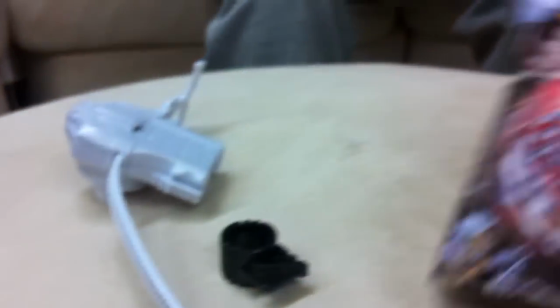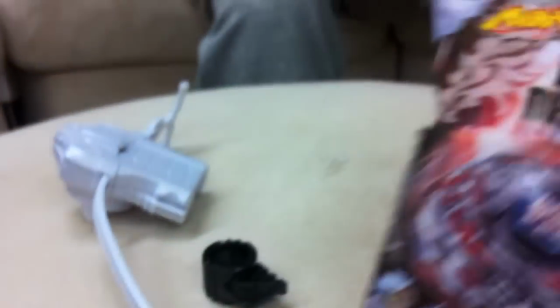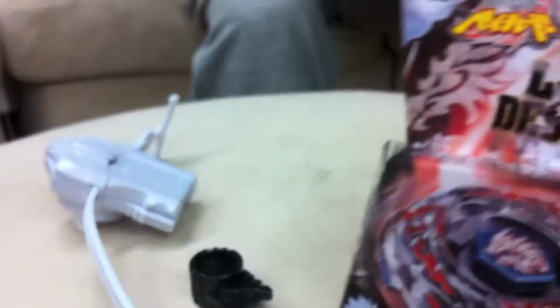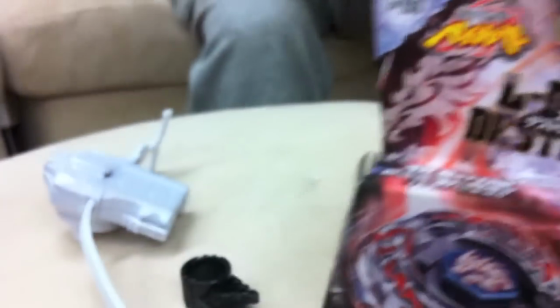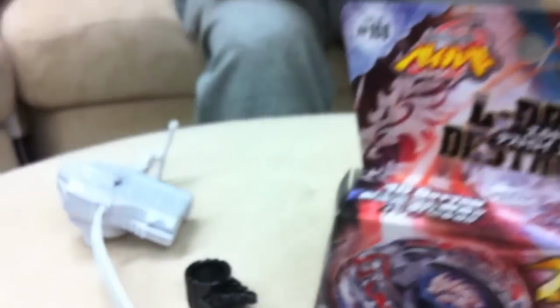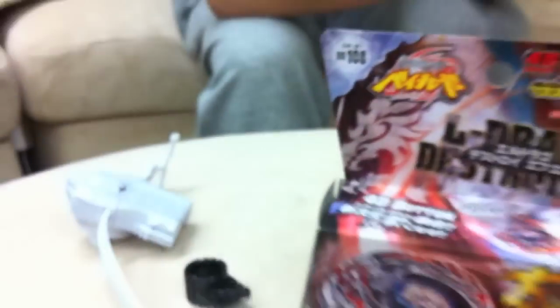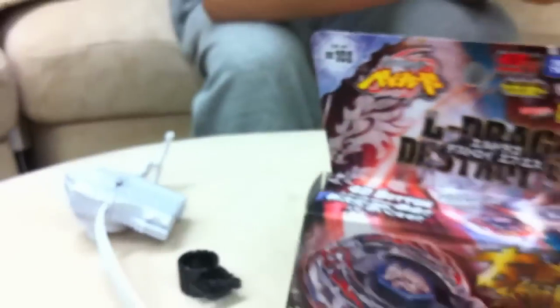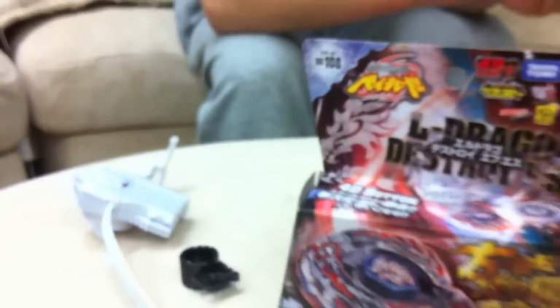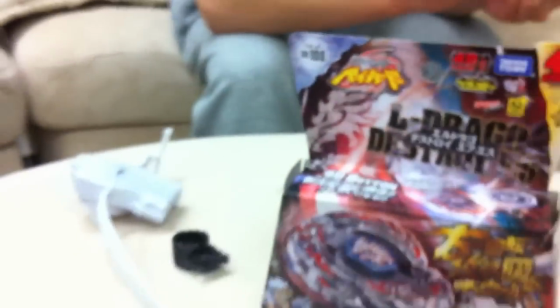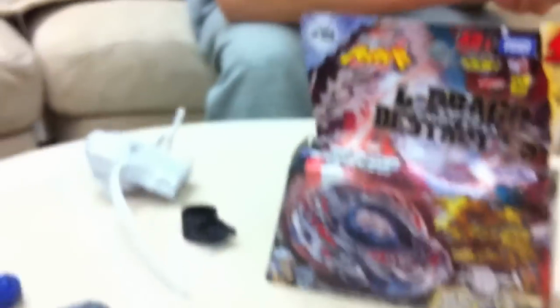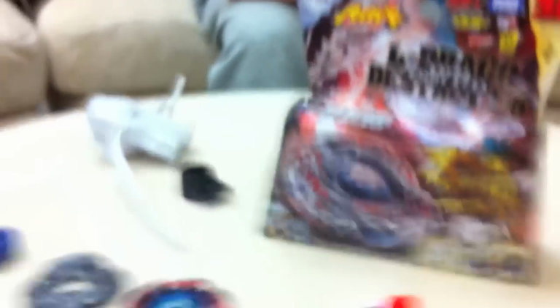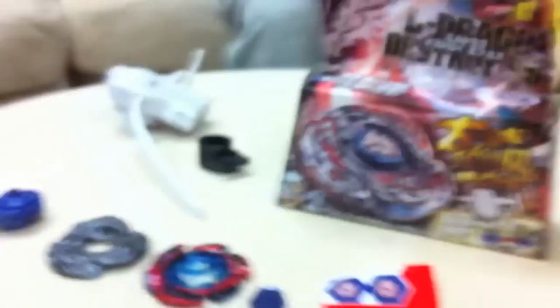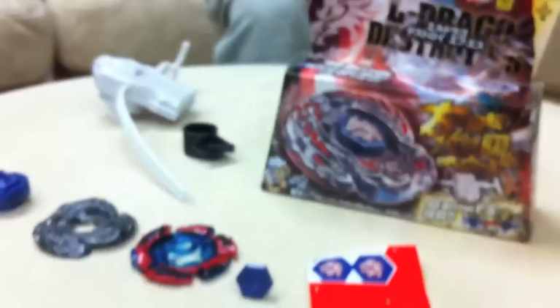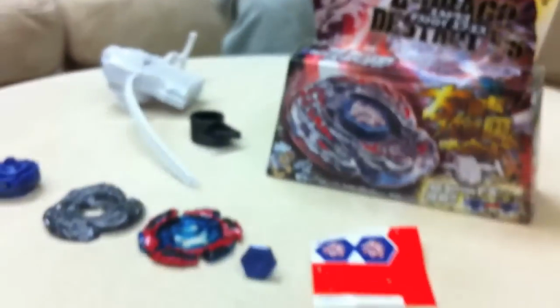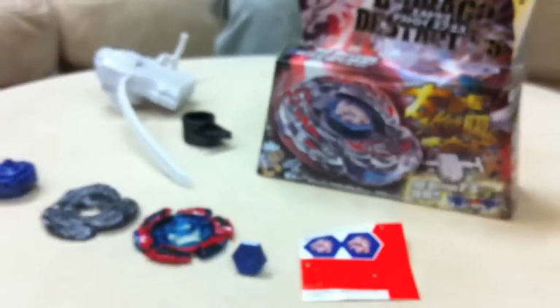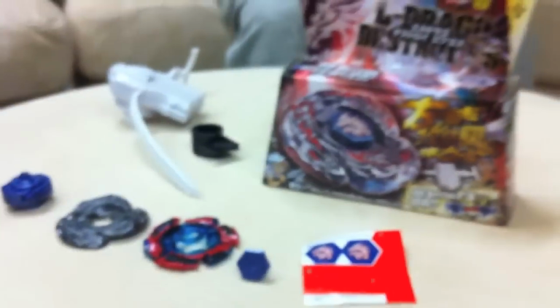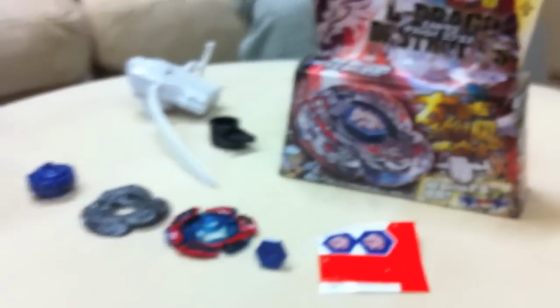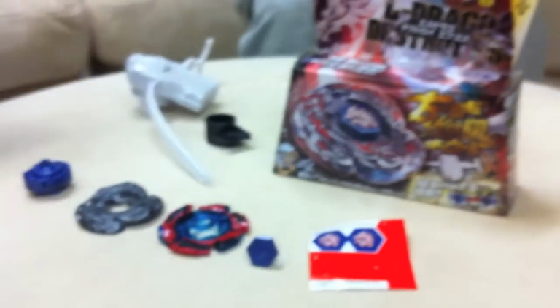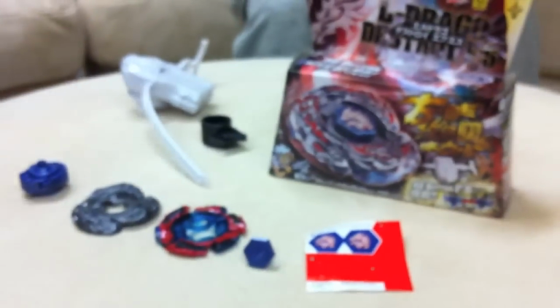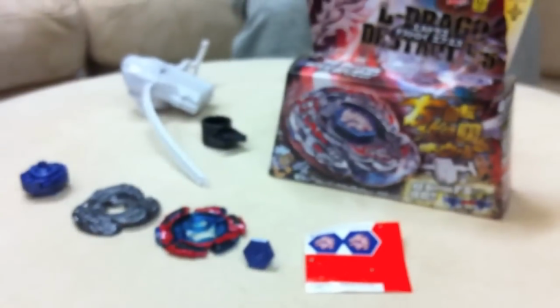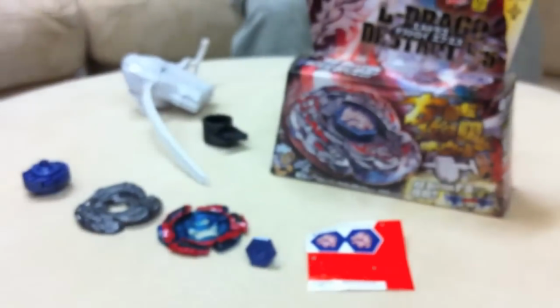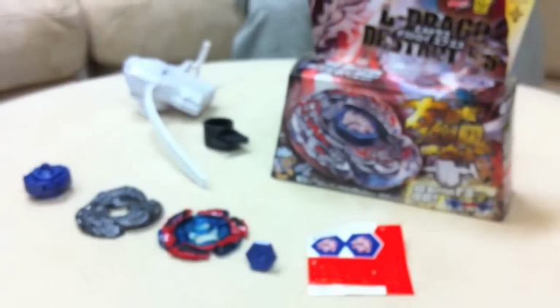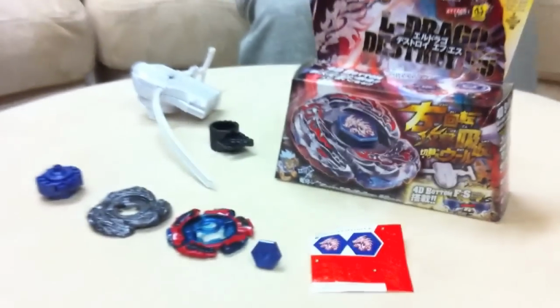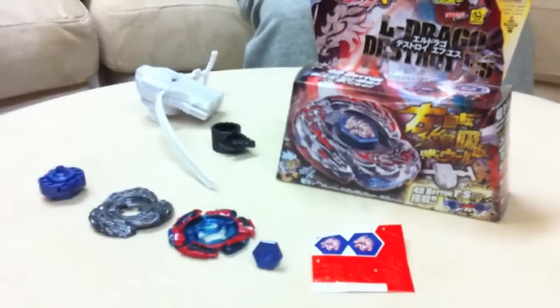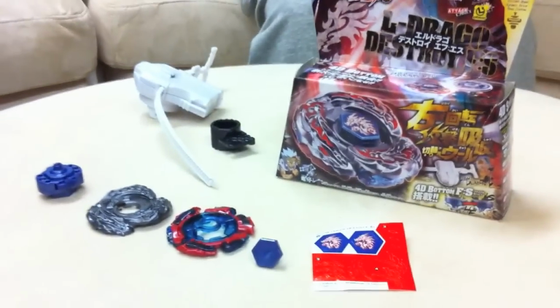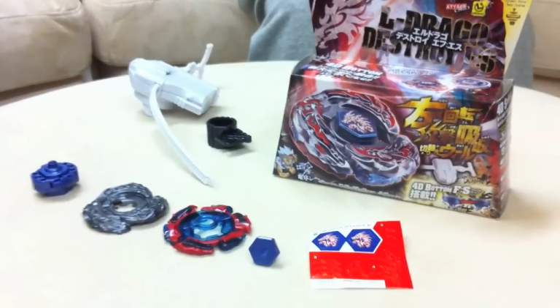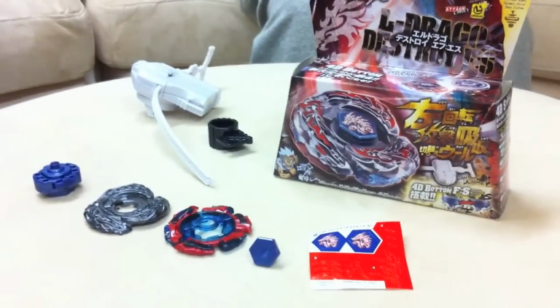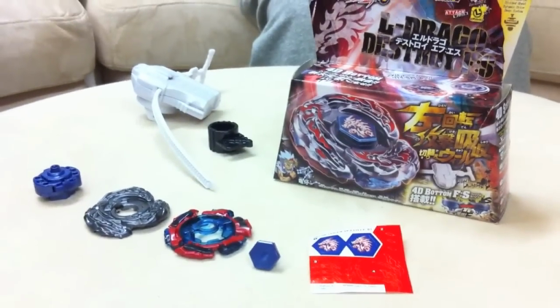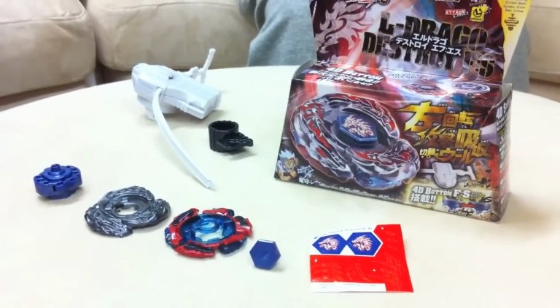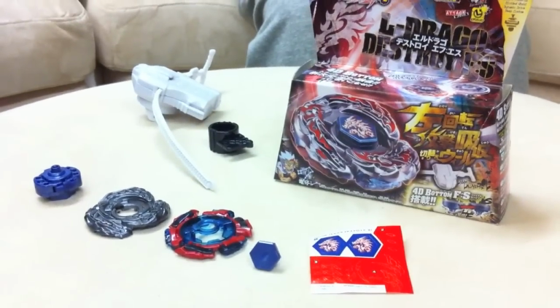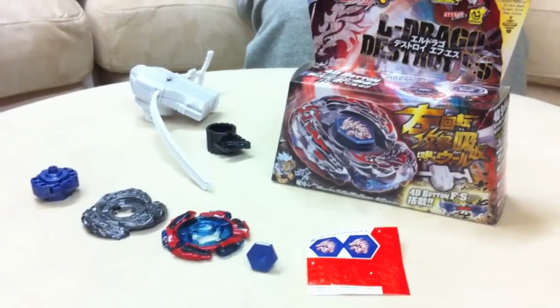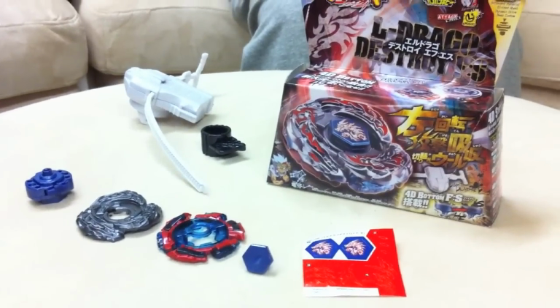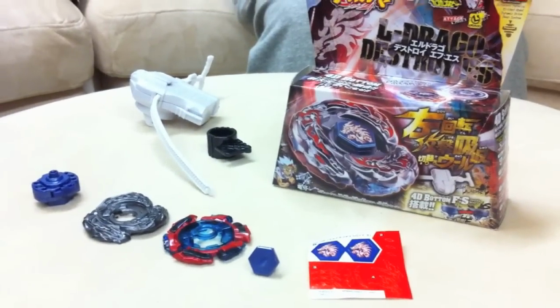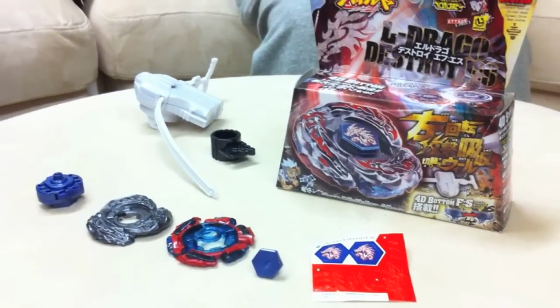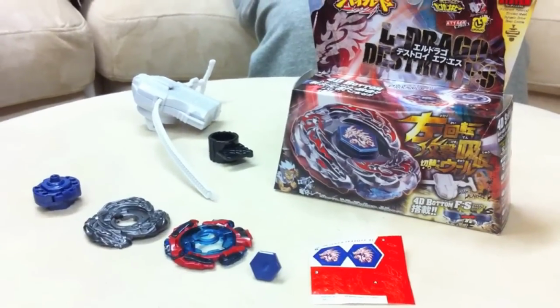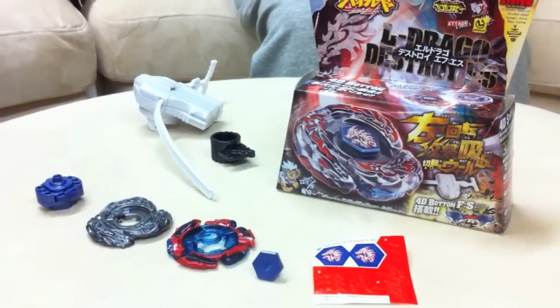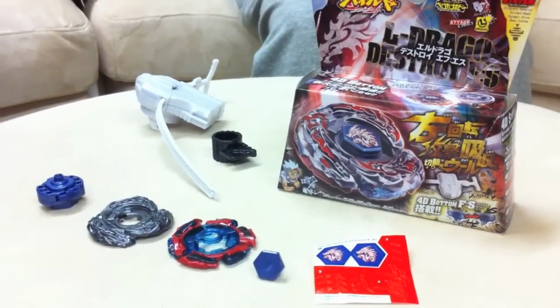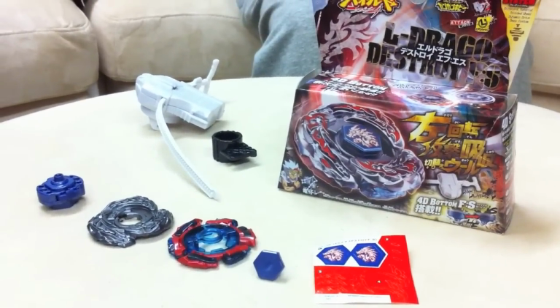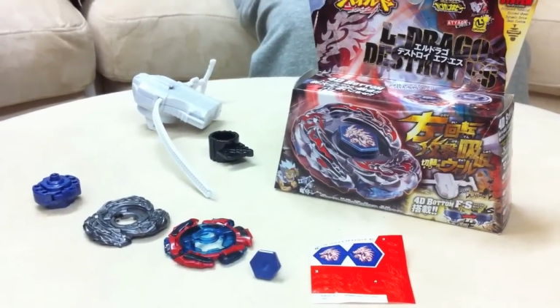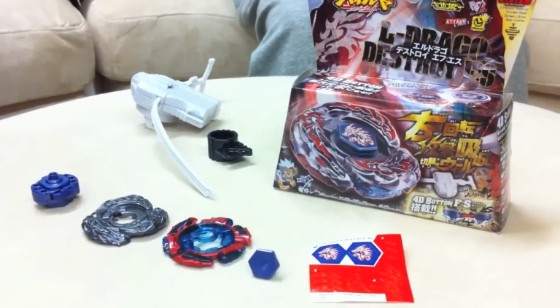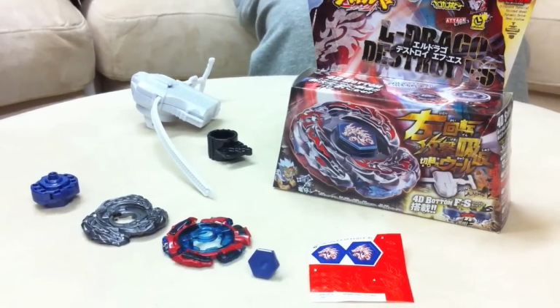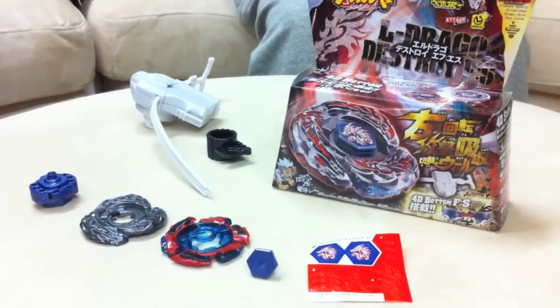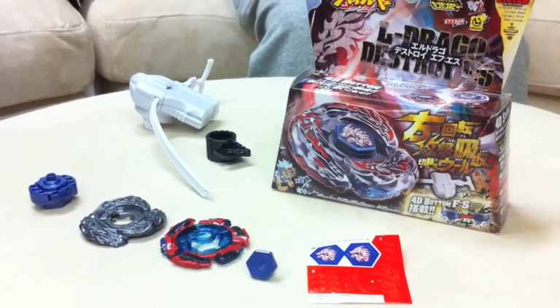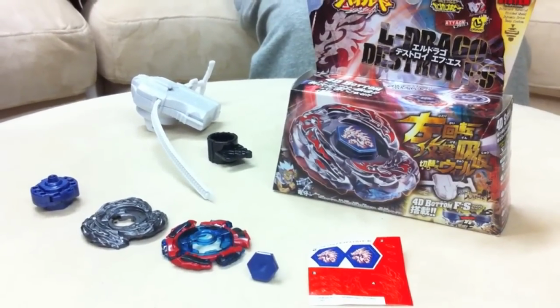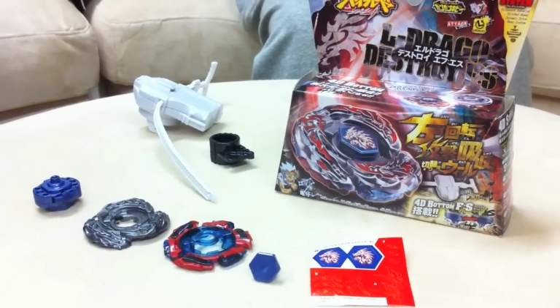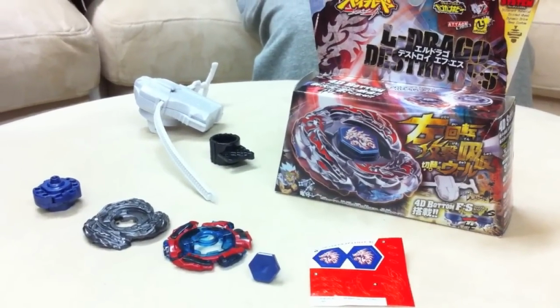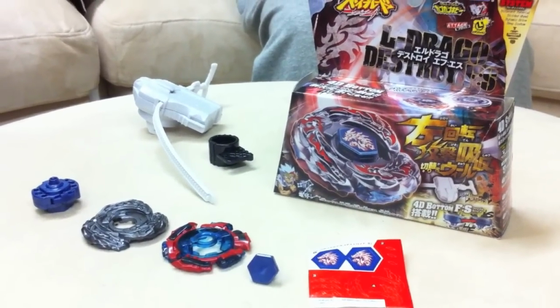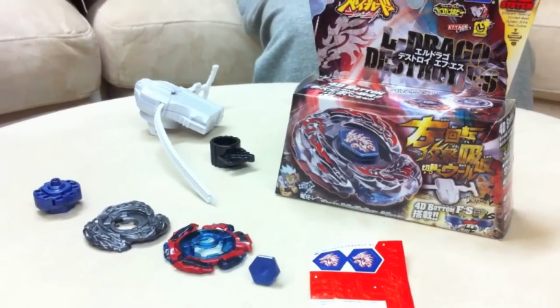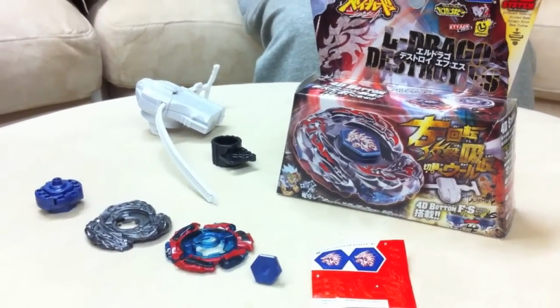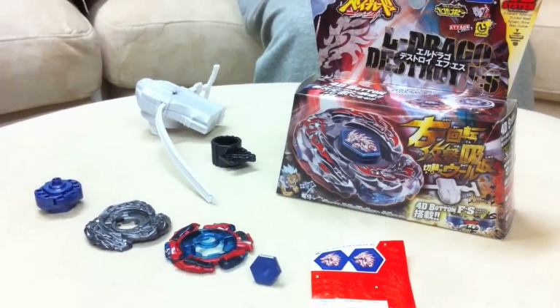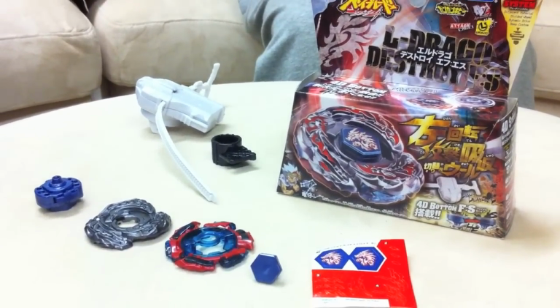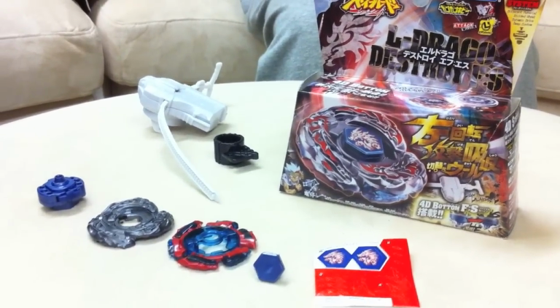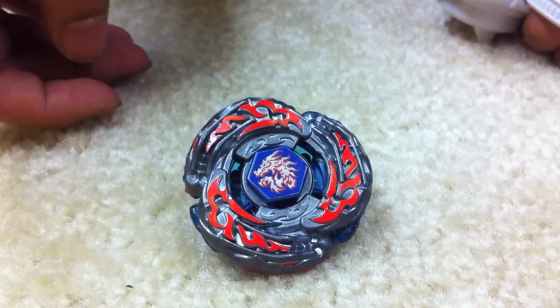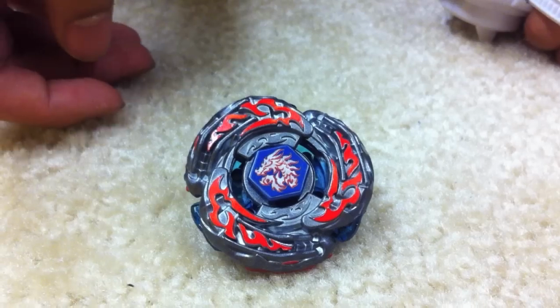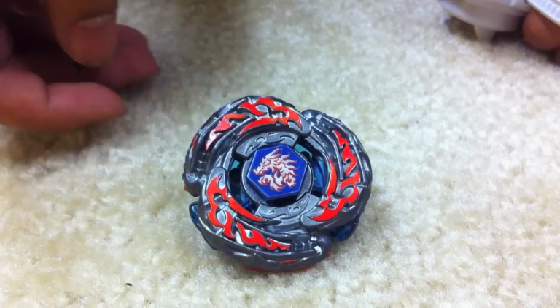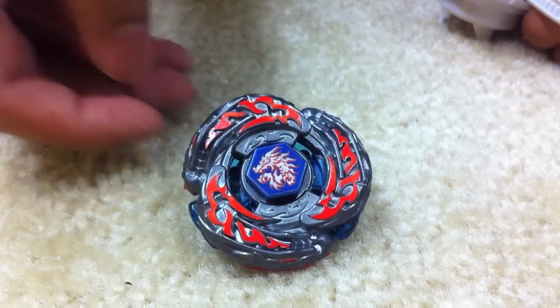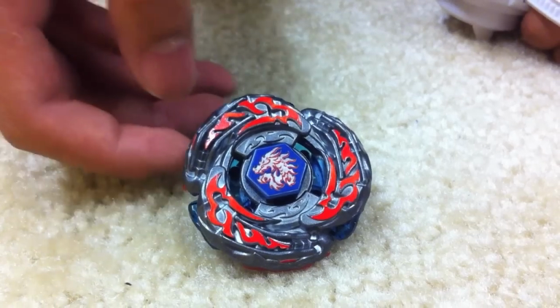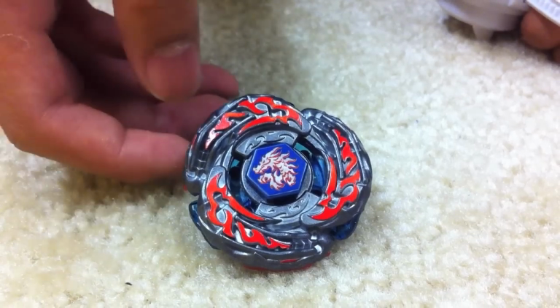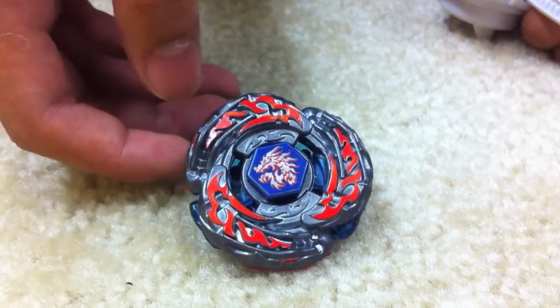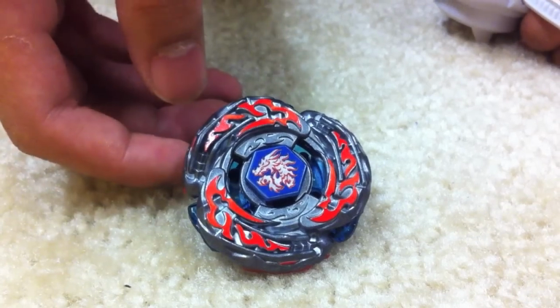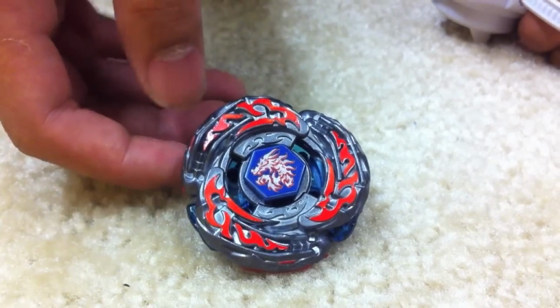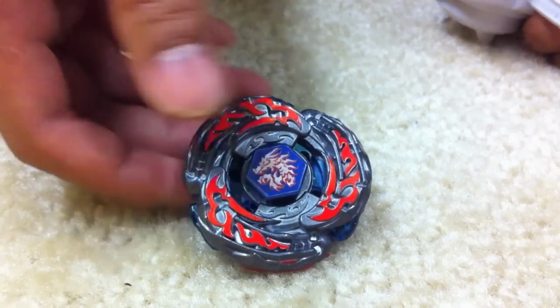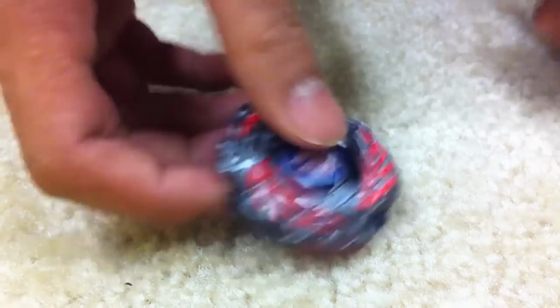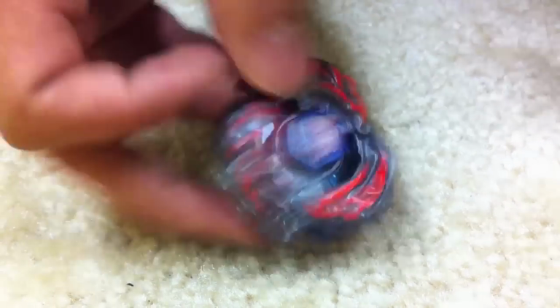So, El Draco Destroy, right here. El Draco Destroy test run!